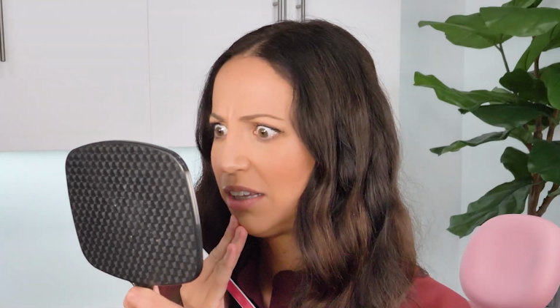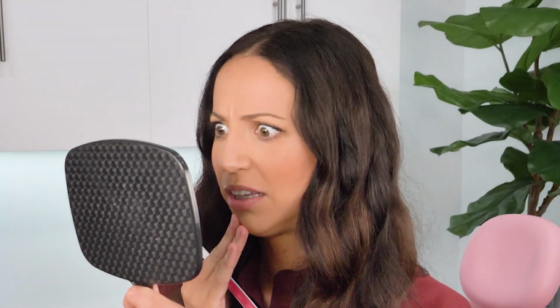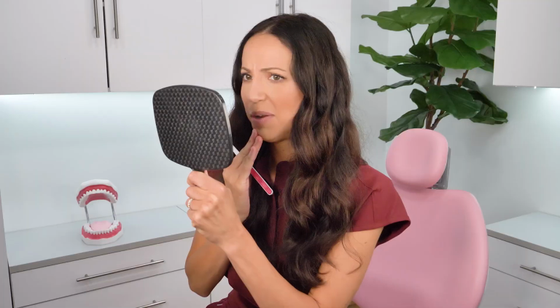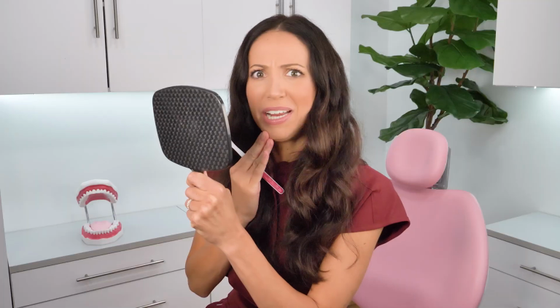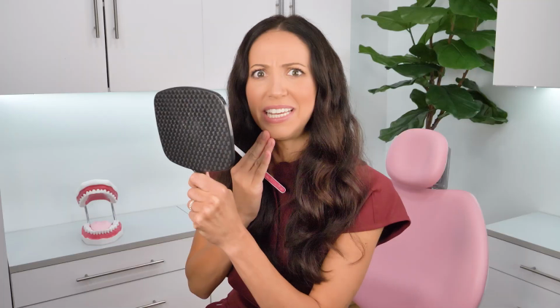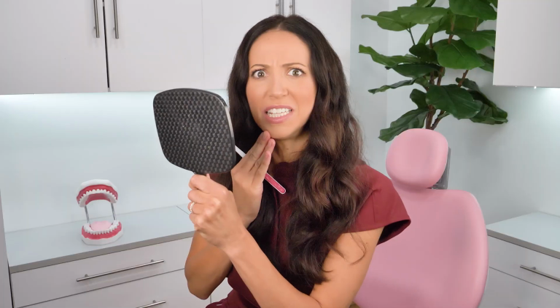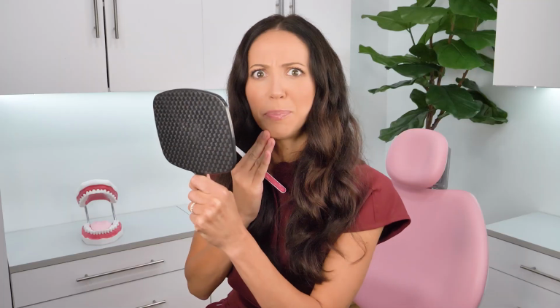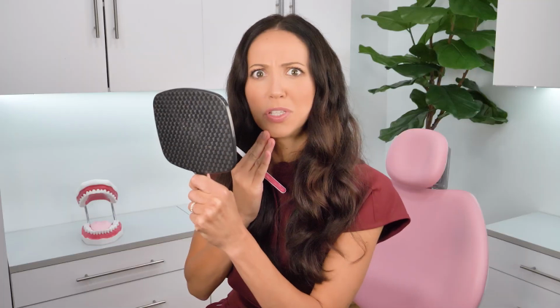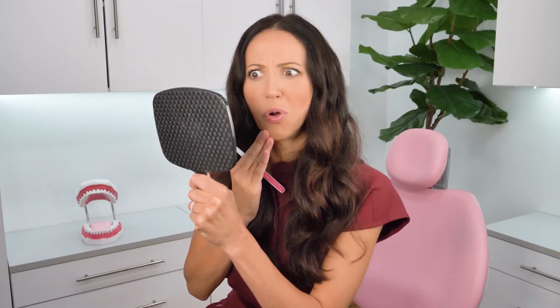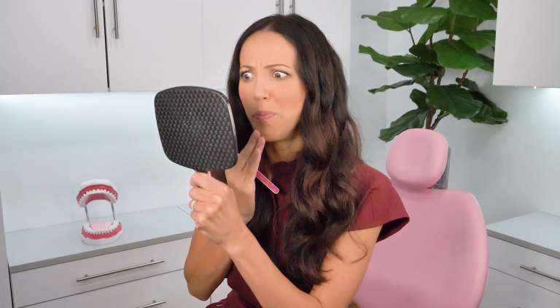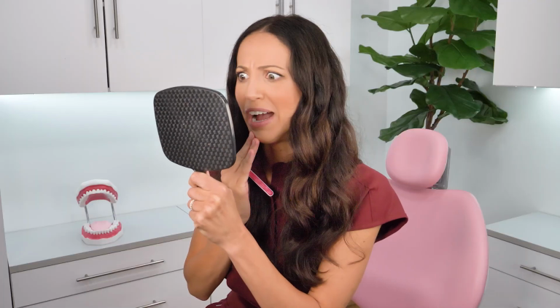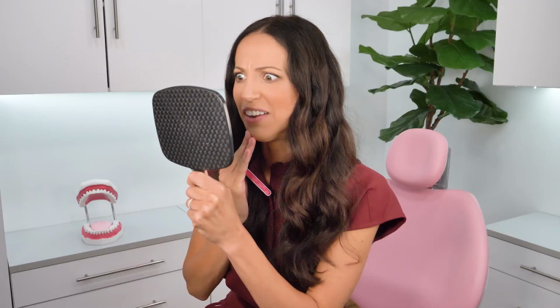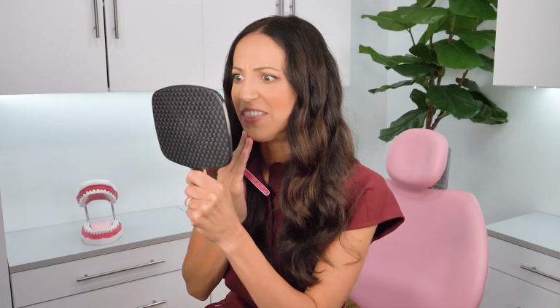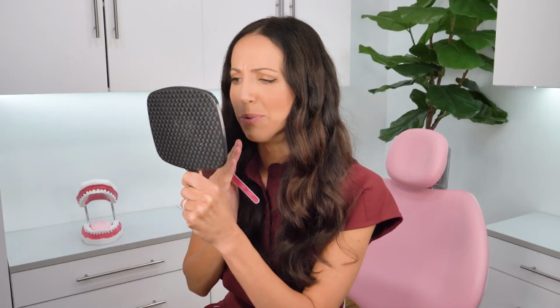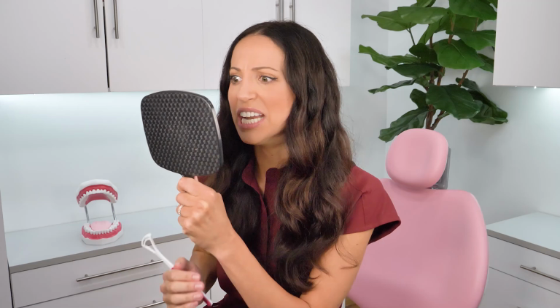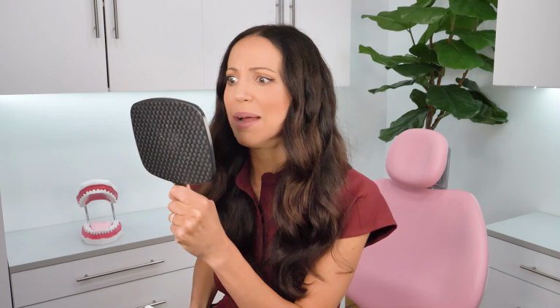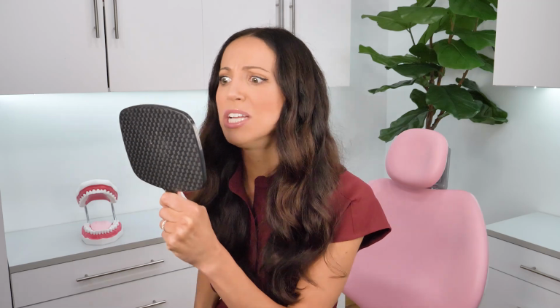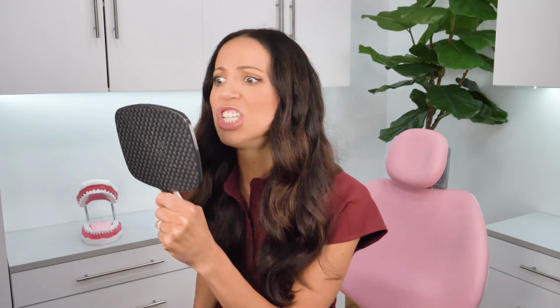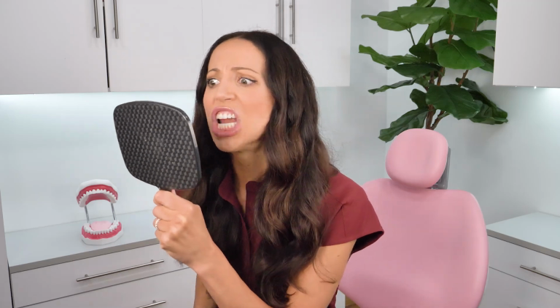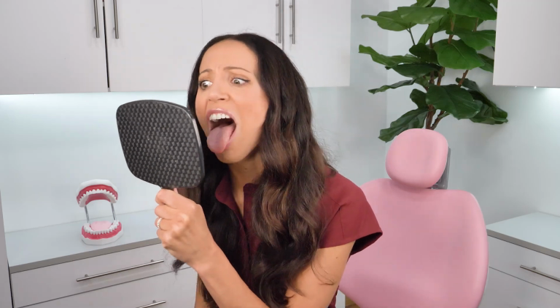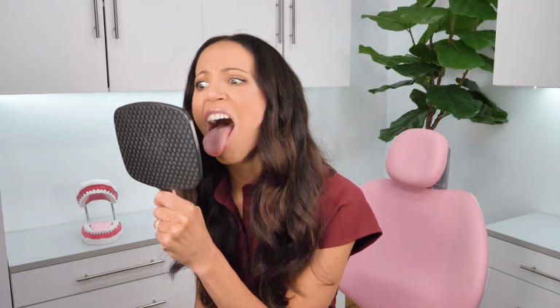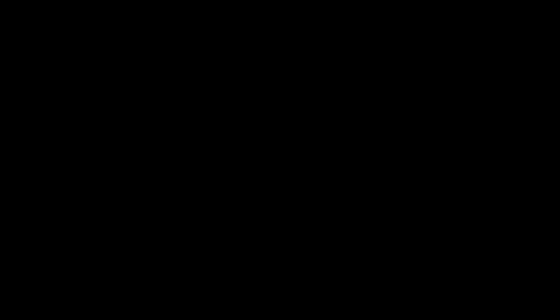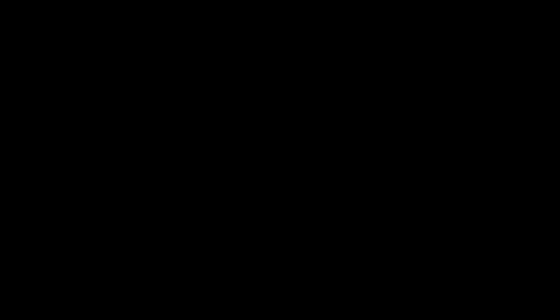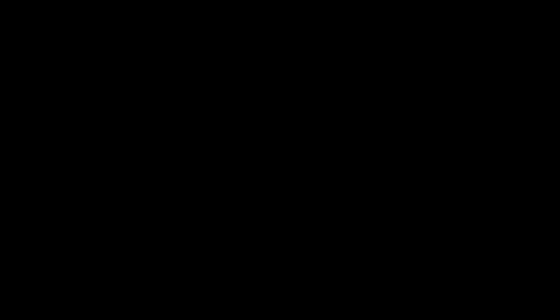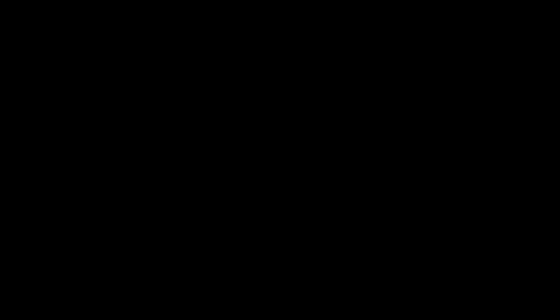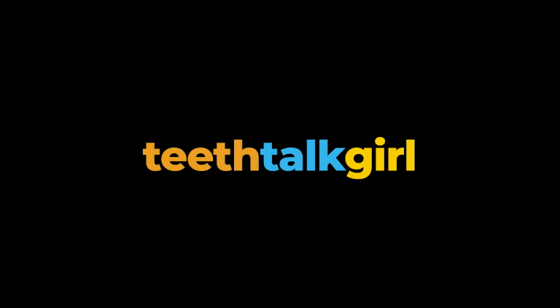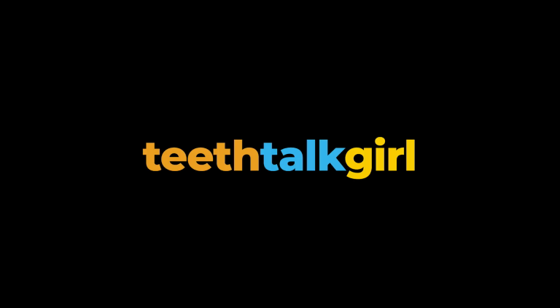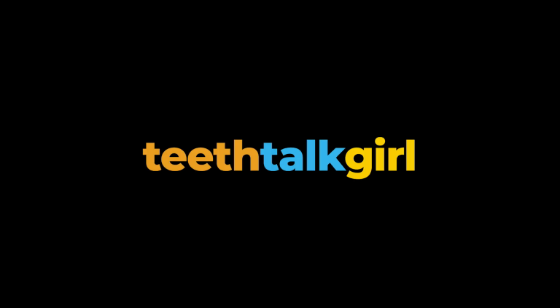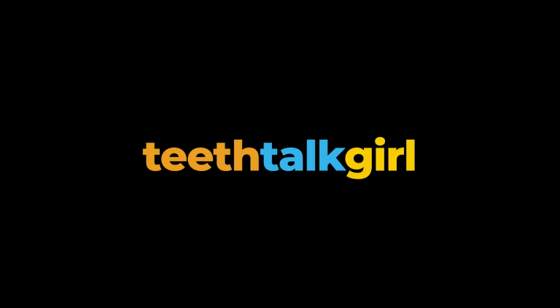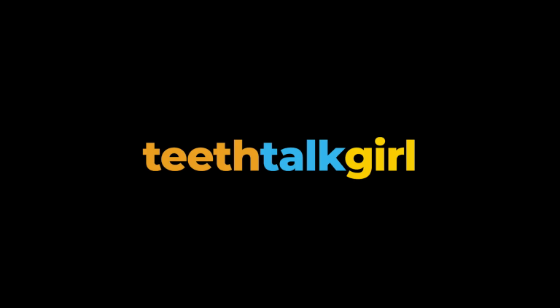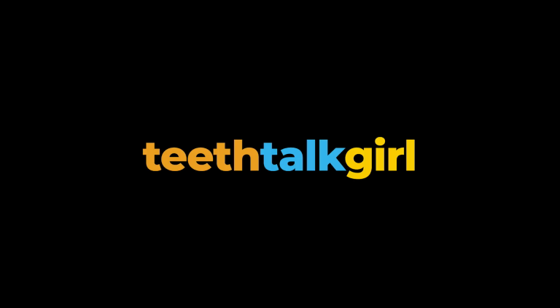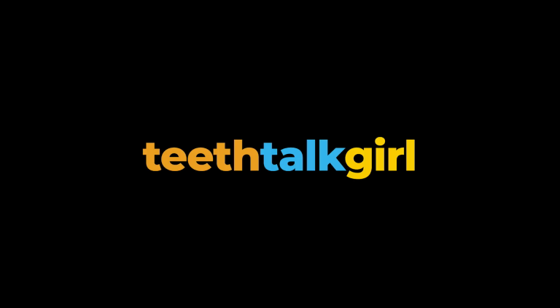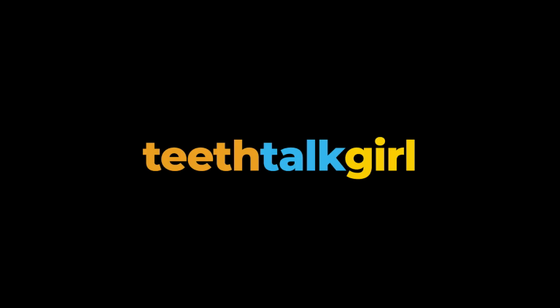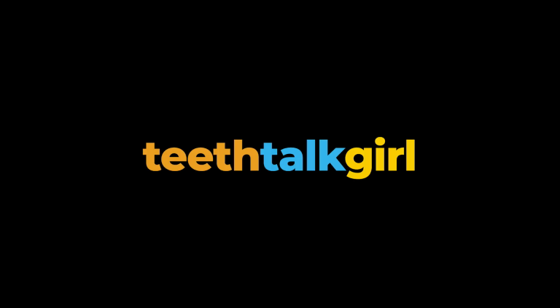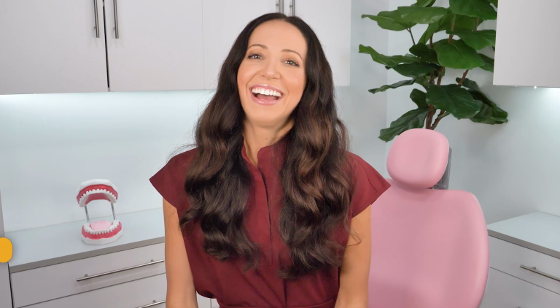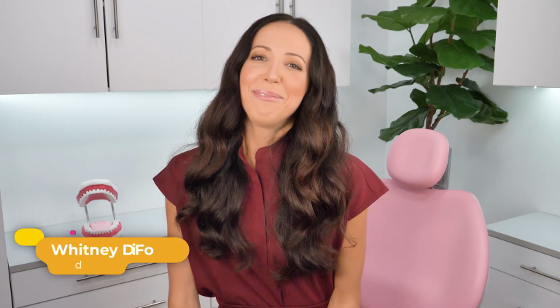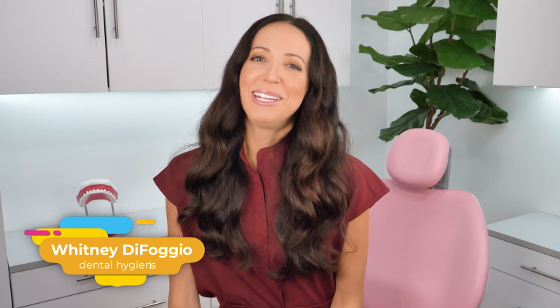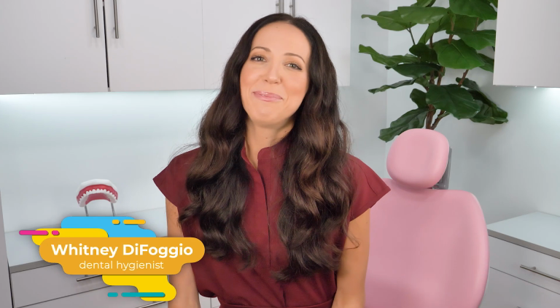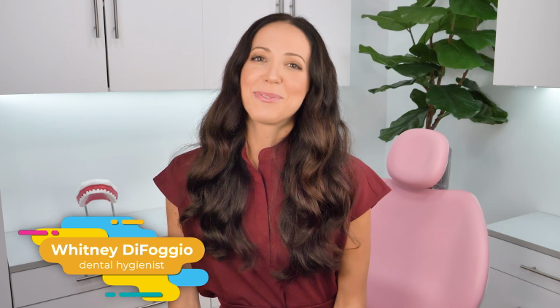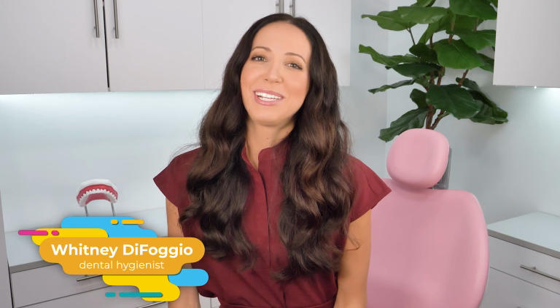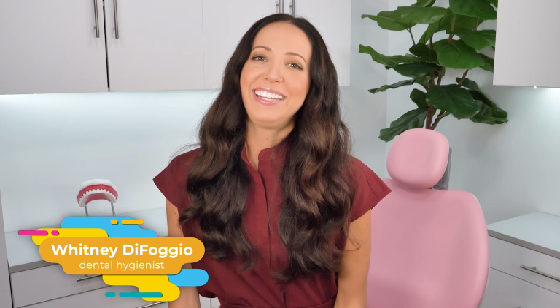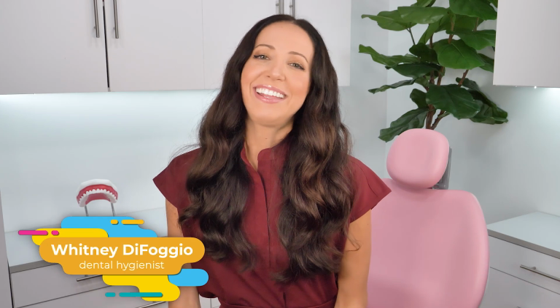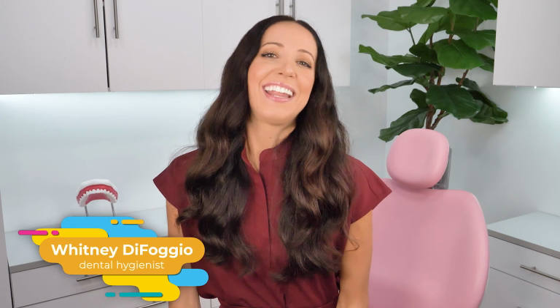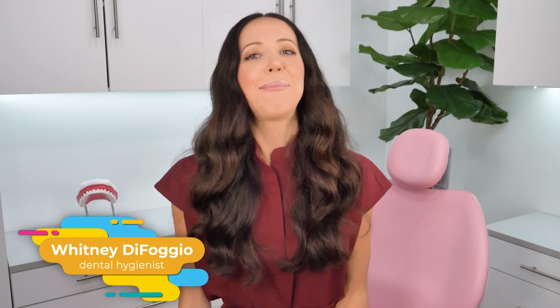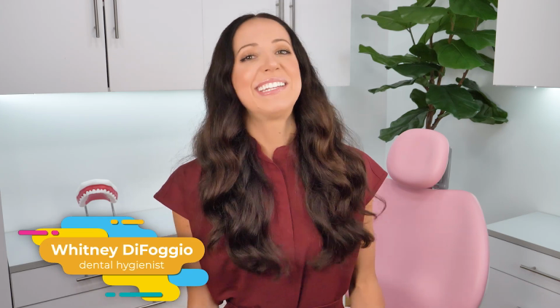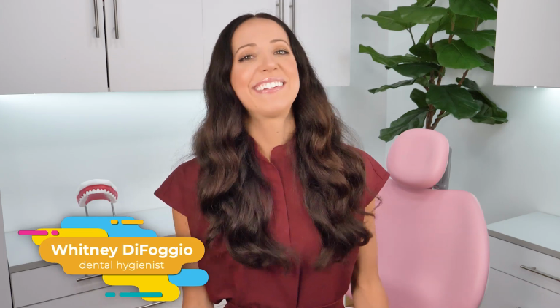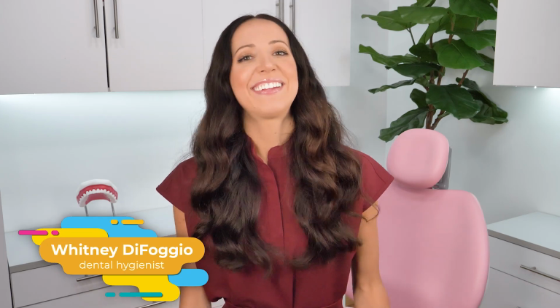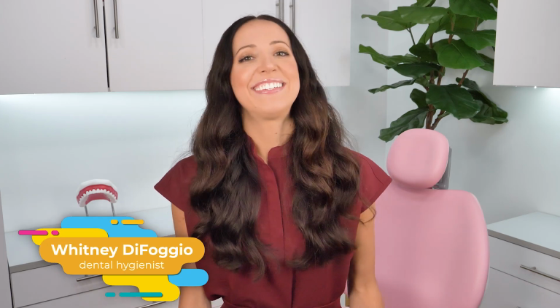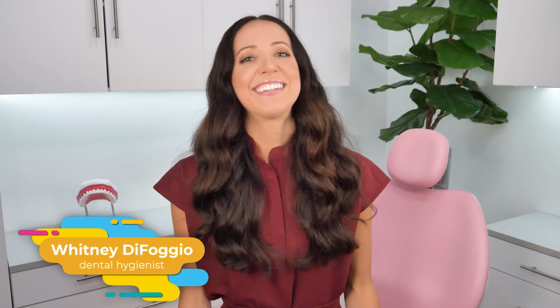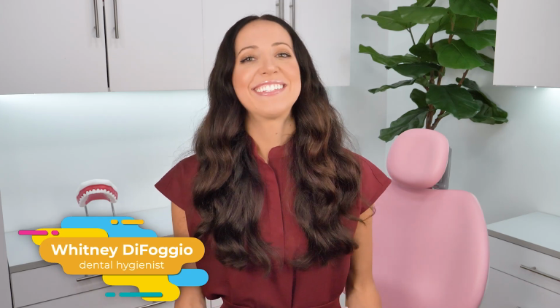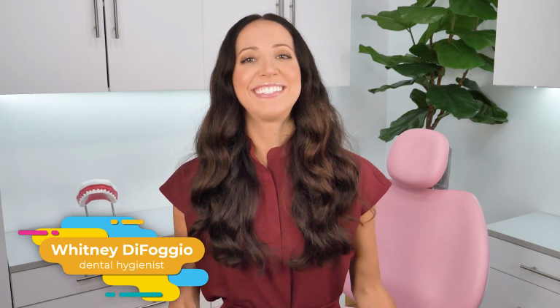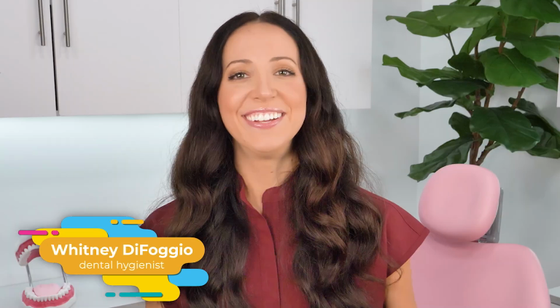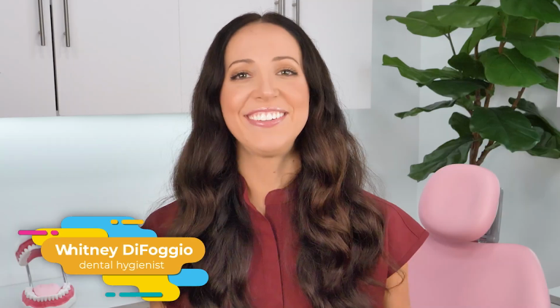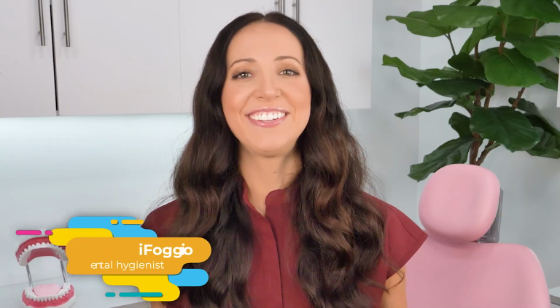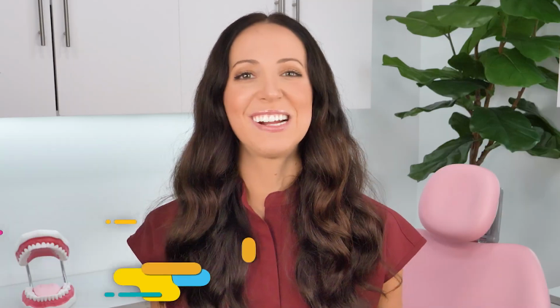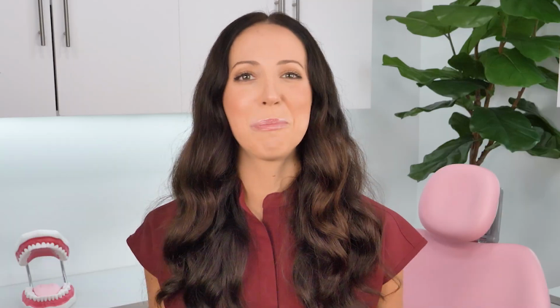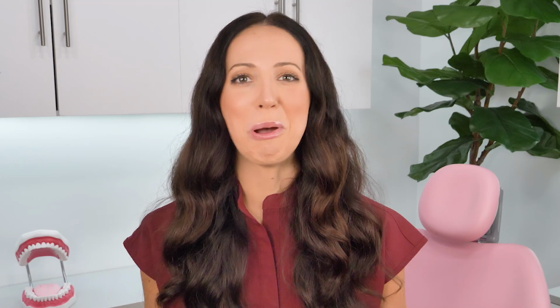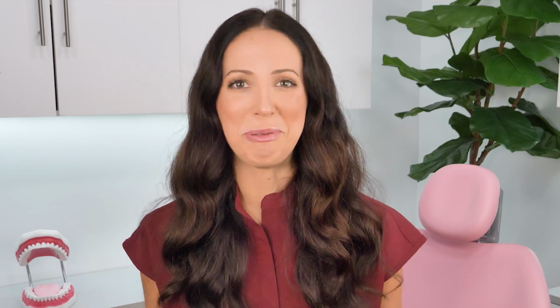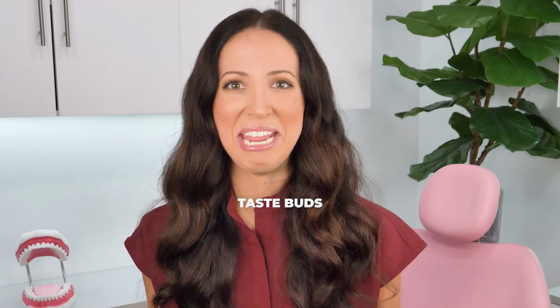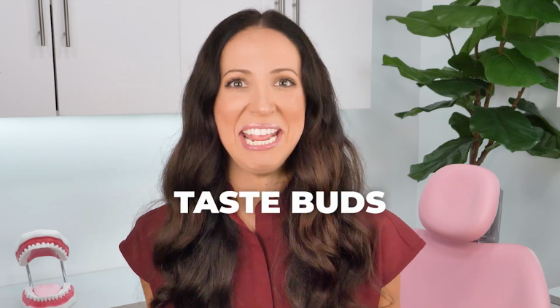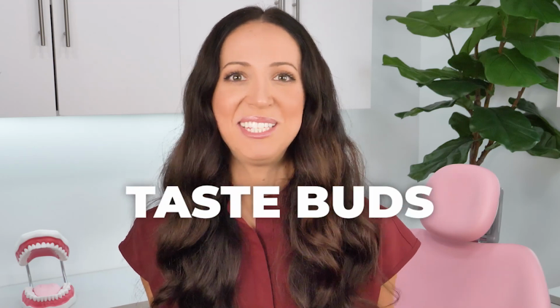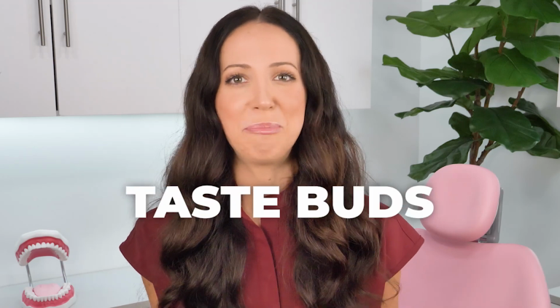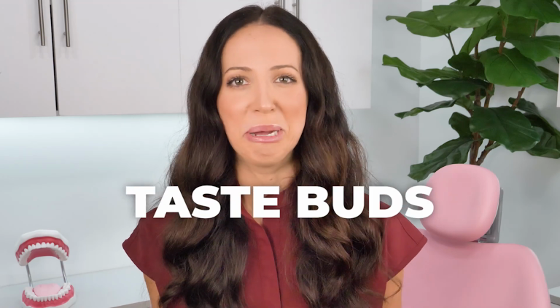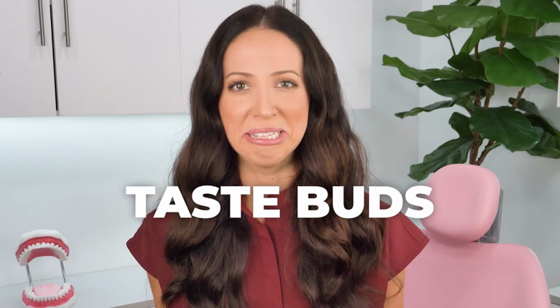Can my taste buds grow back if they were damaged? Hi, my name is Whitney and I'm a dental hygienist here to talk about taste buds.